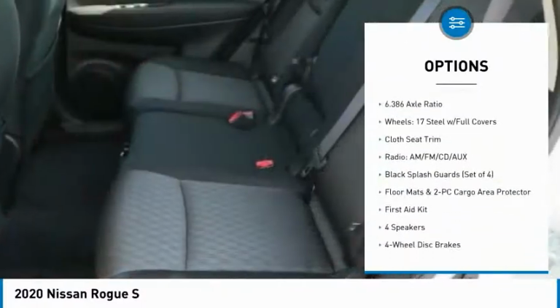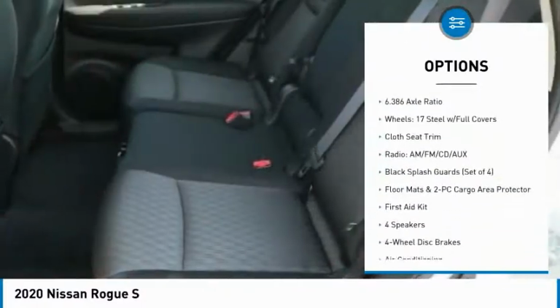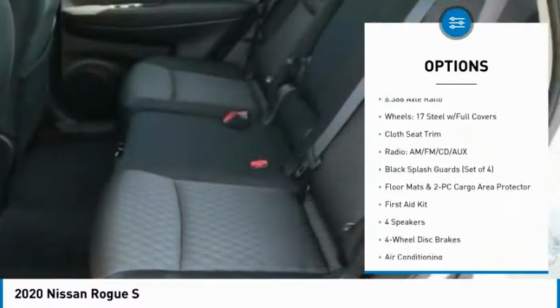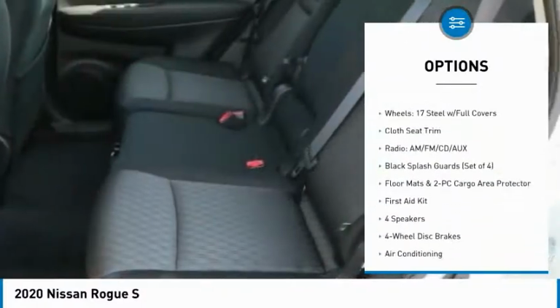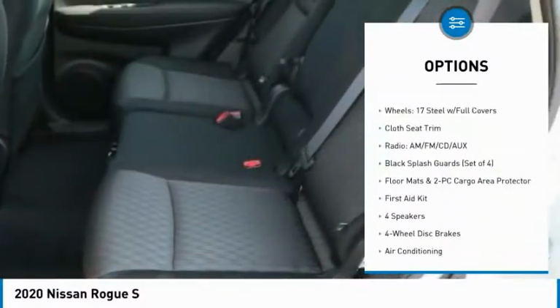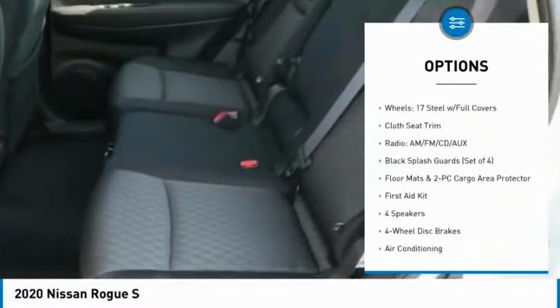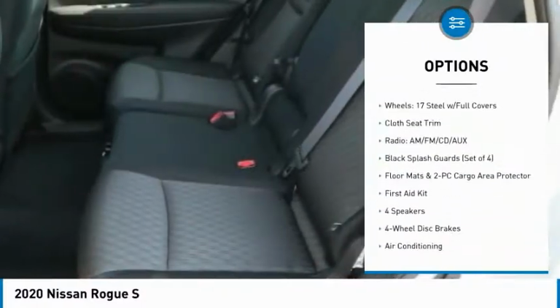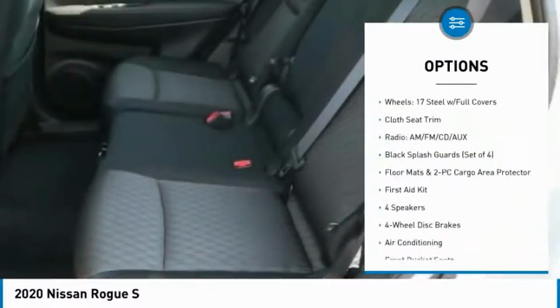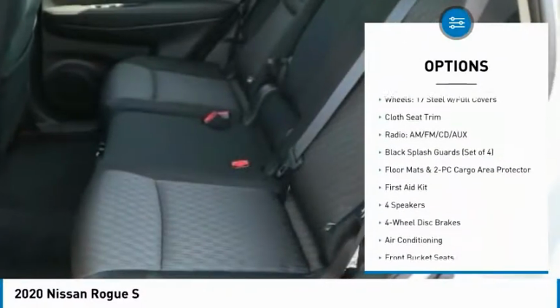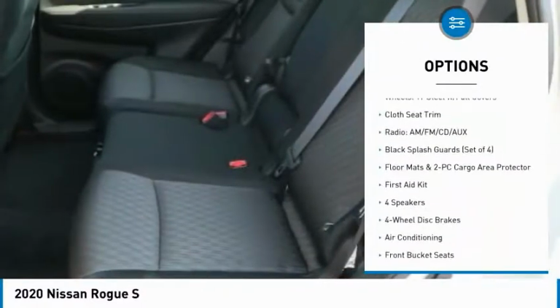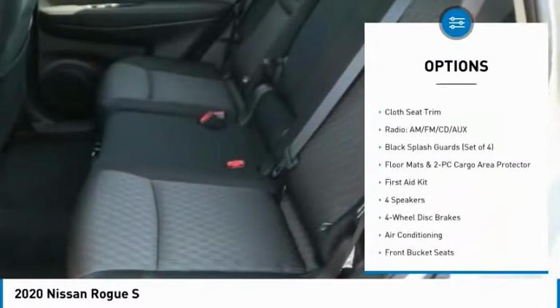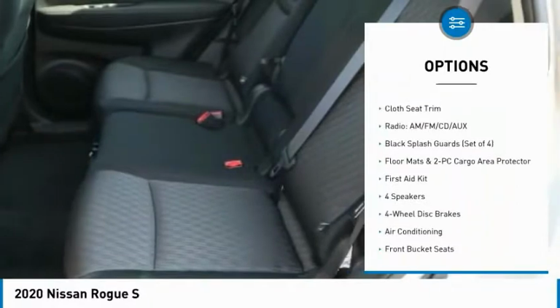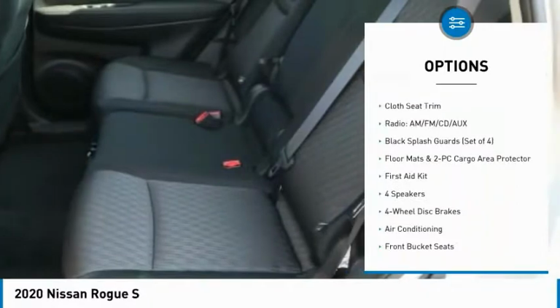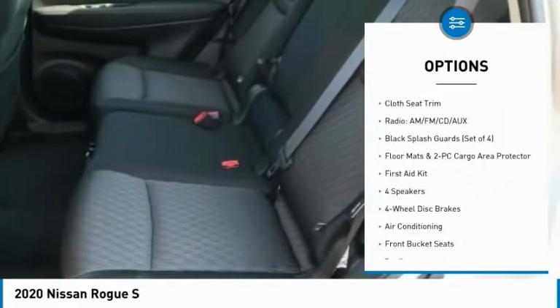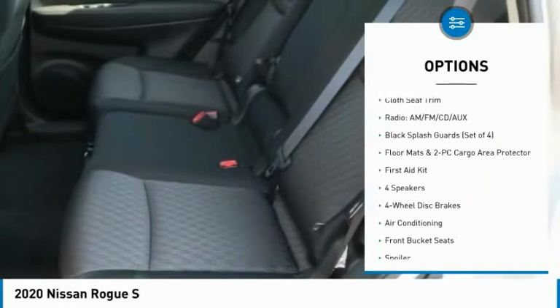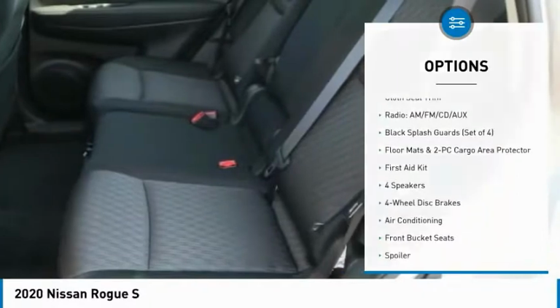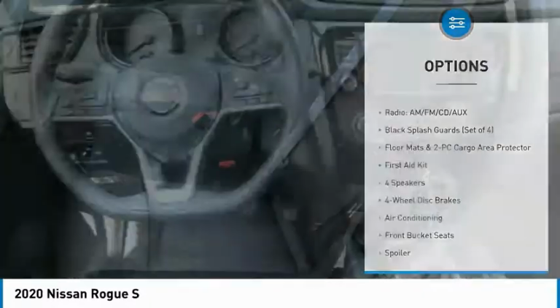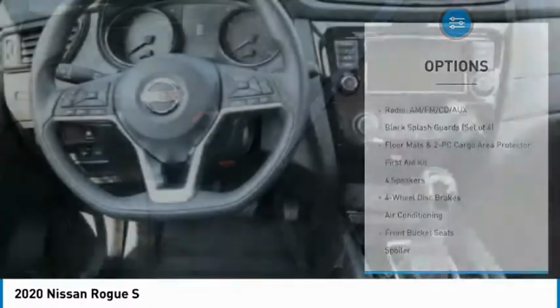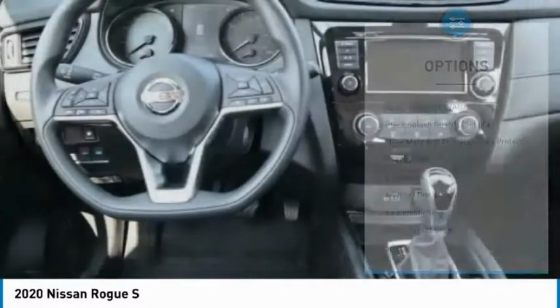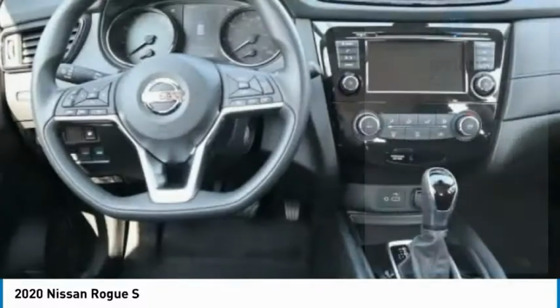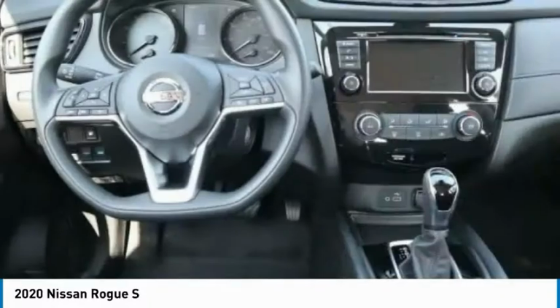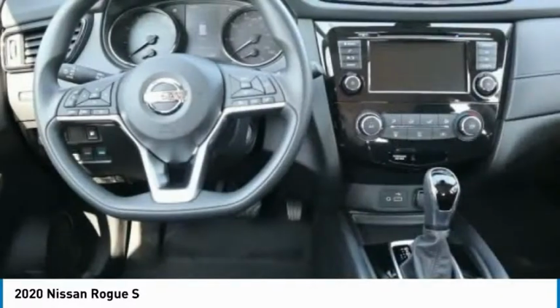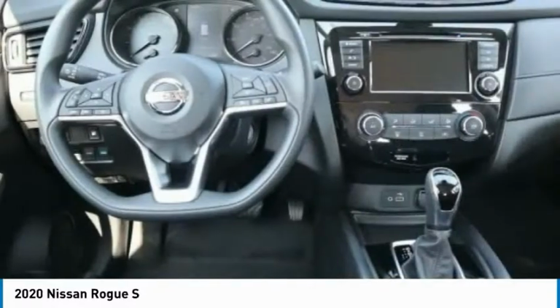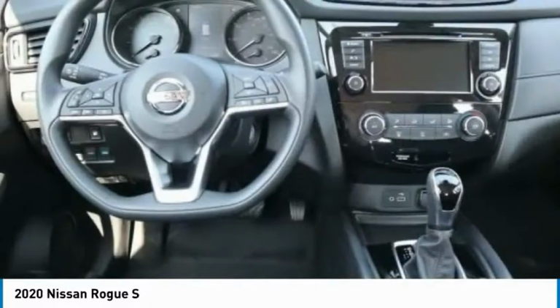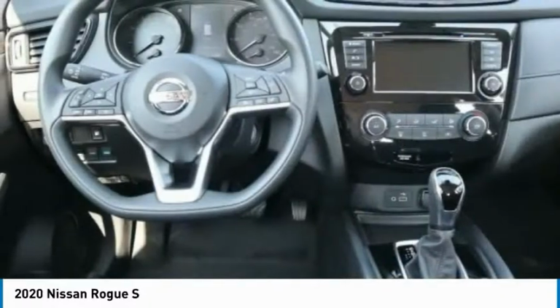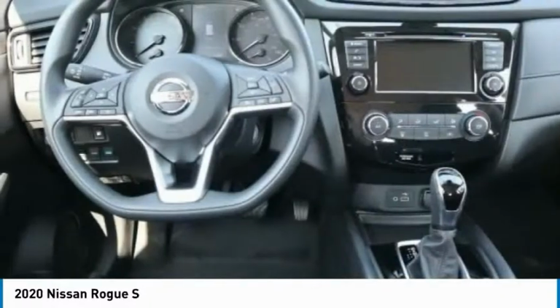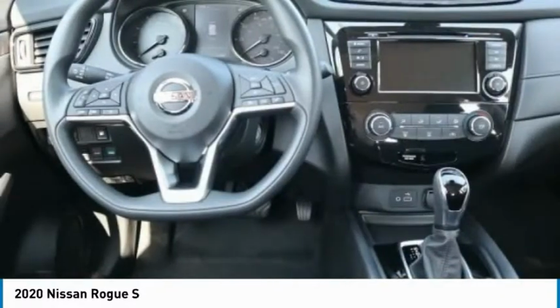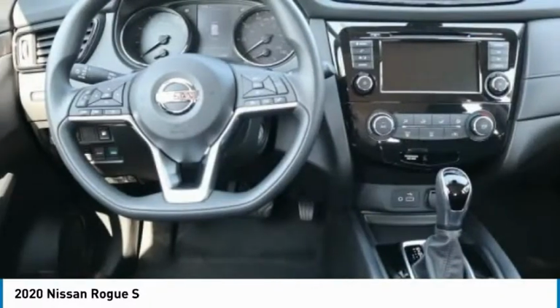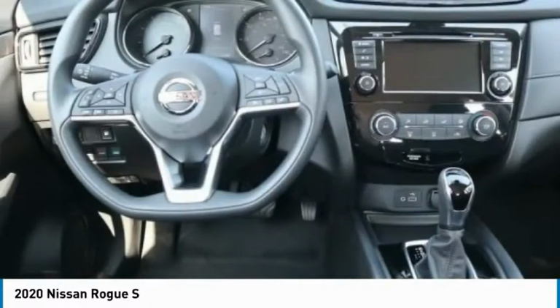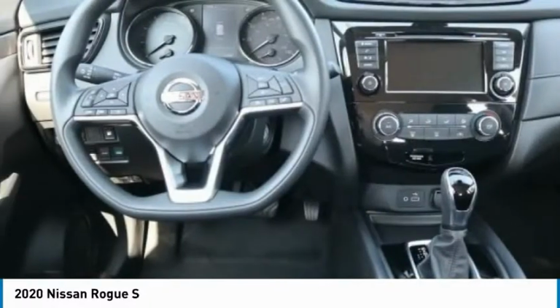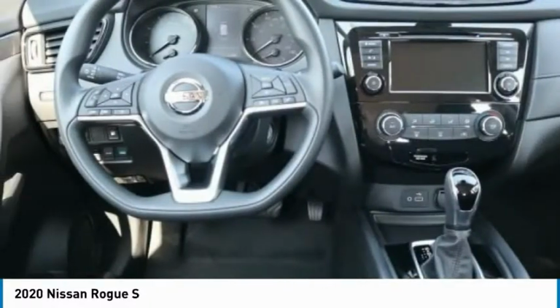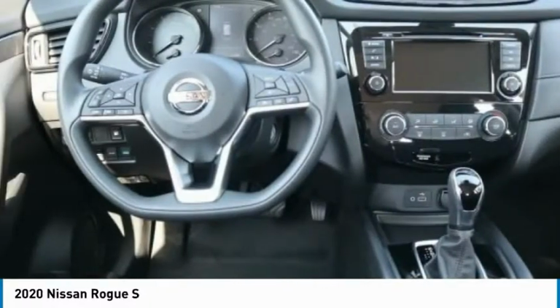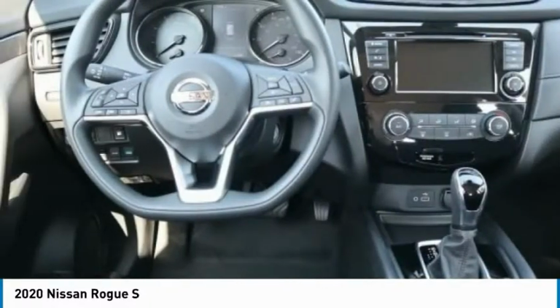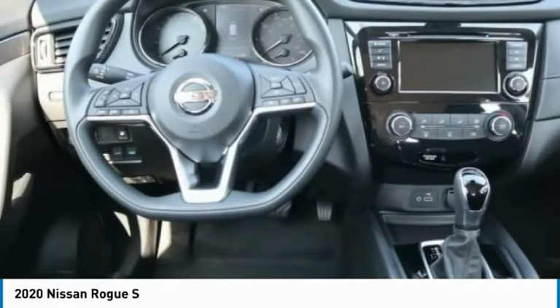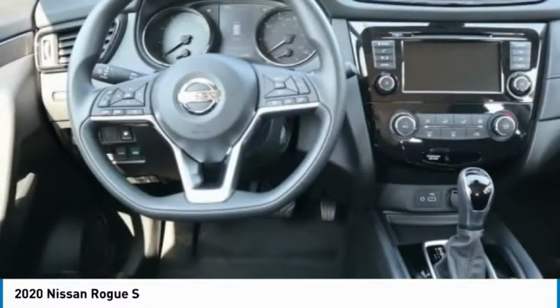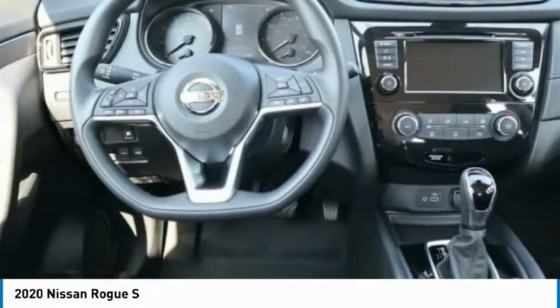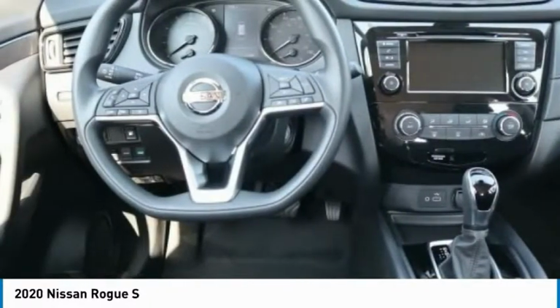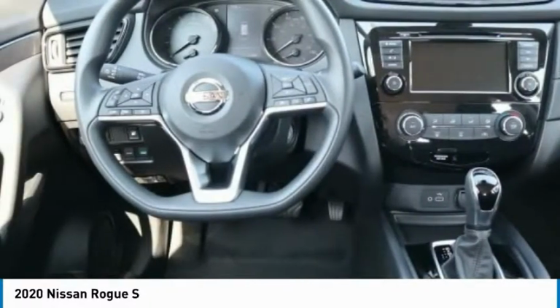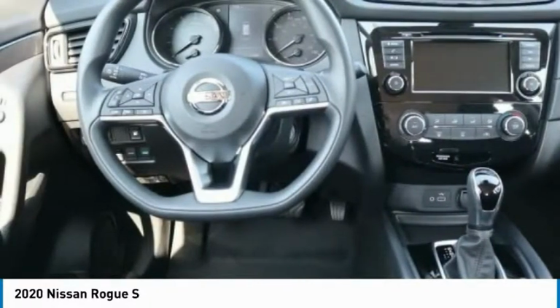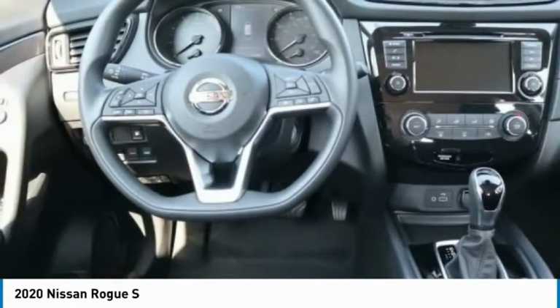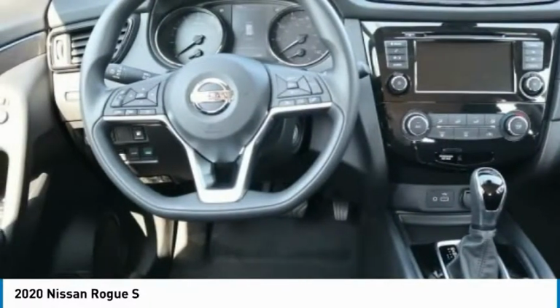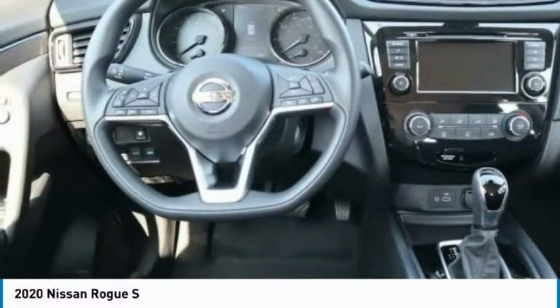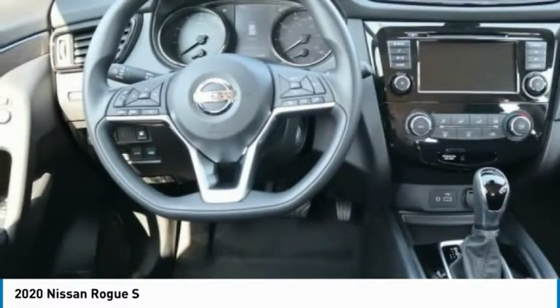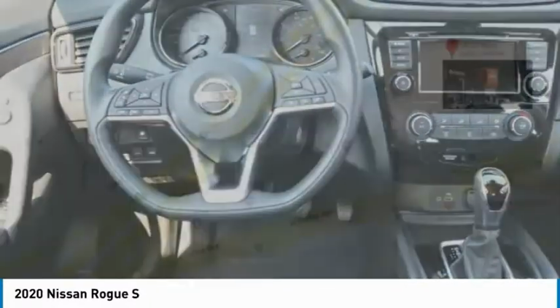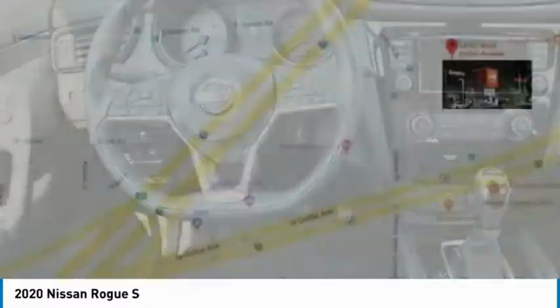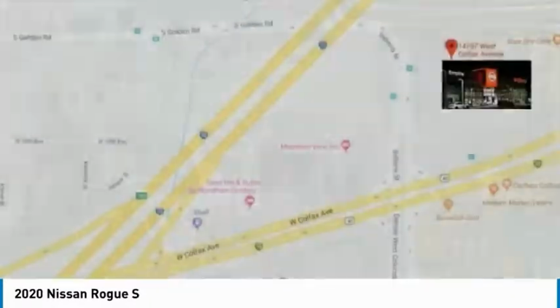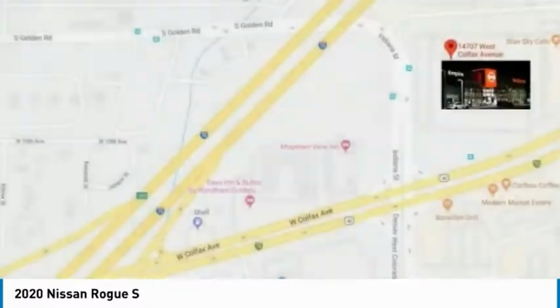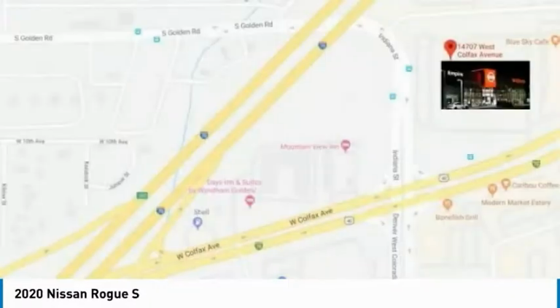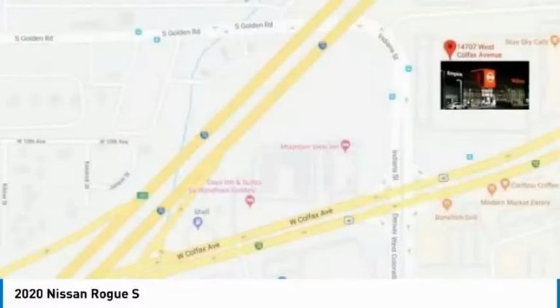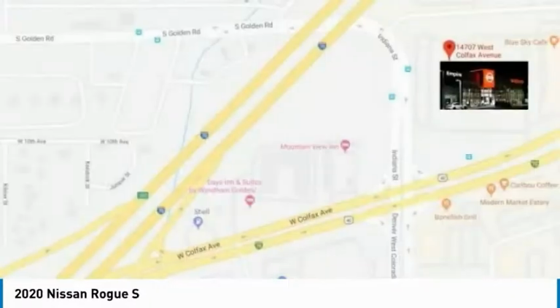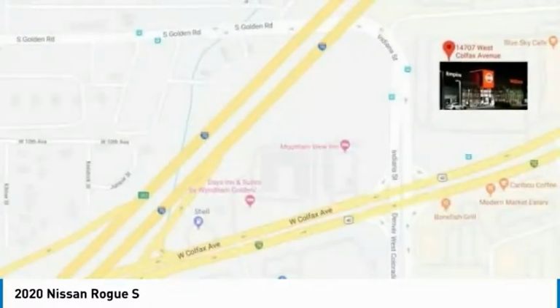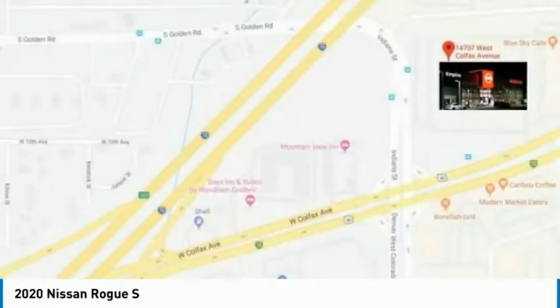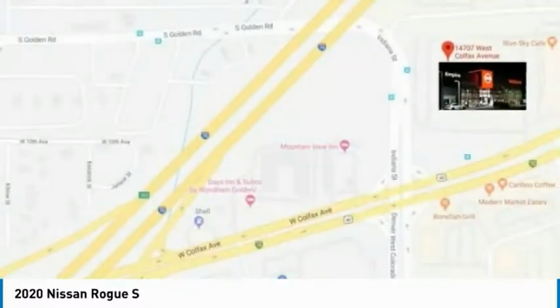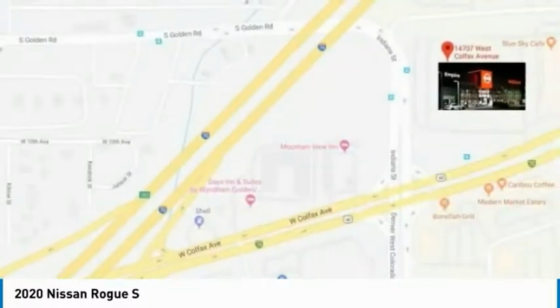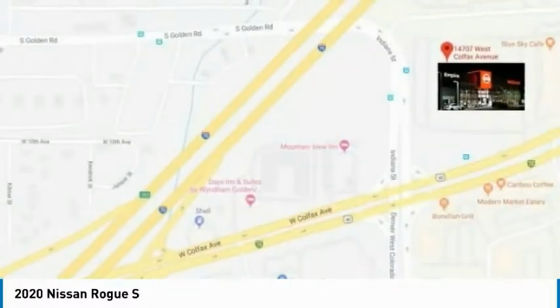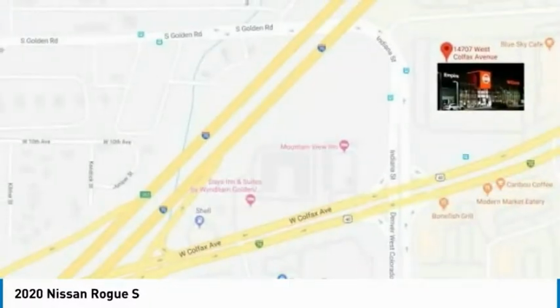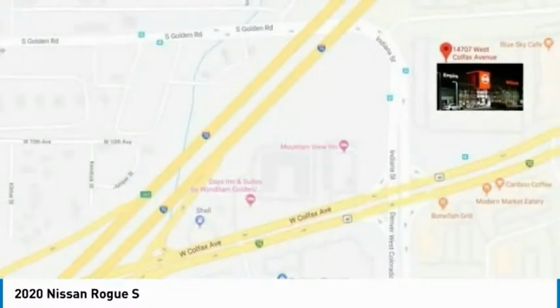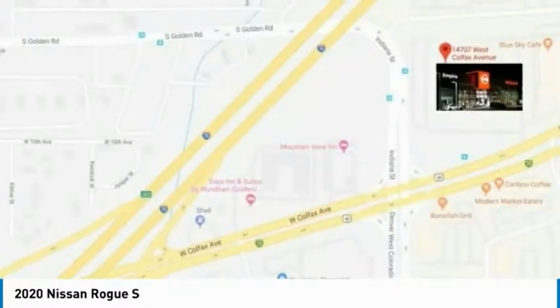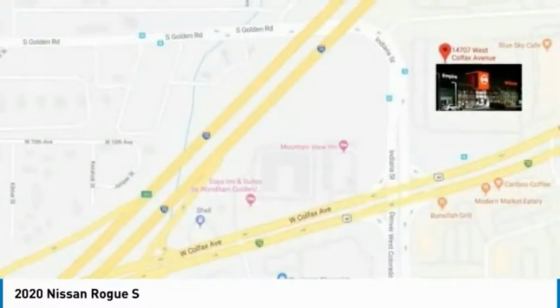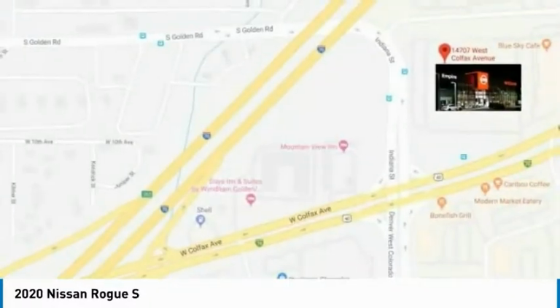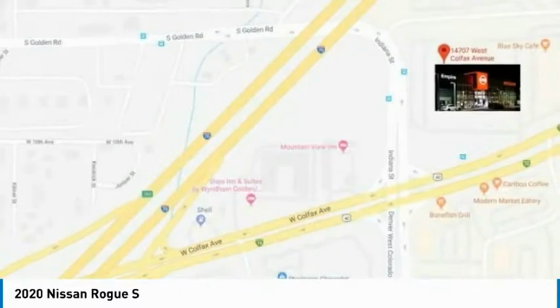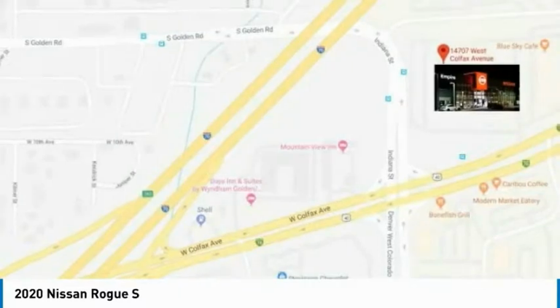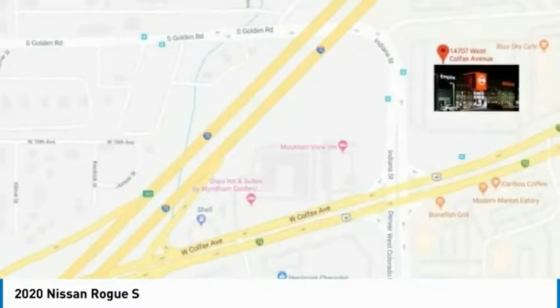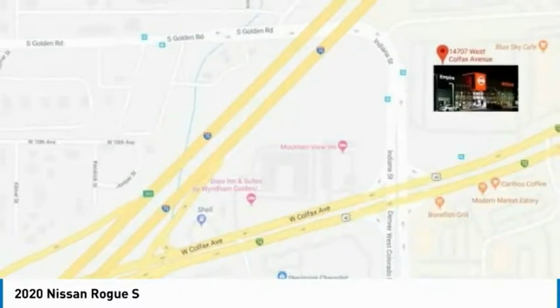Four-wheel disc brakes, rear window defroster, rear window wiper, security system, low tire pressure warning.